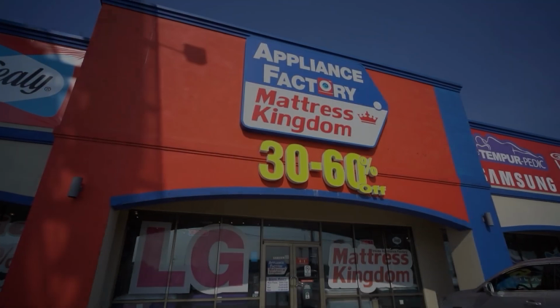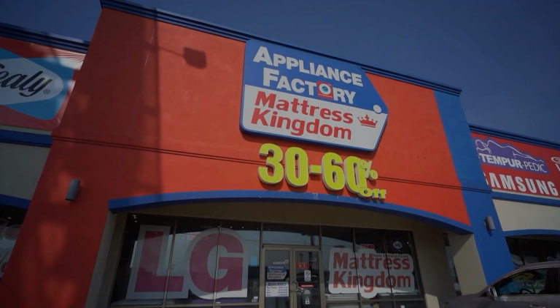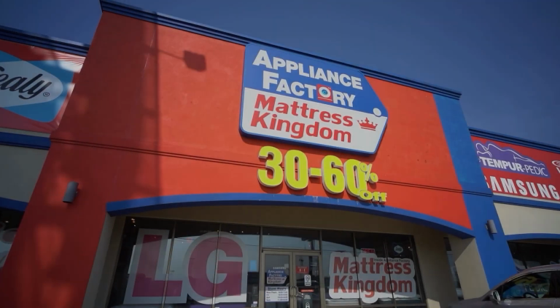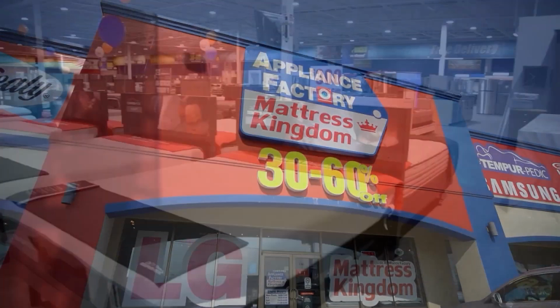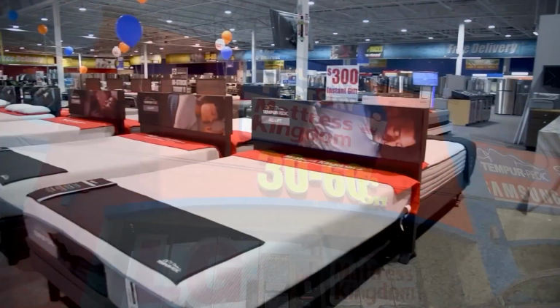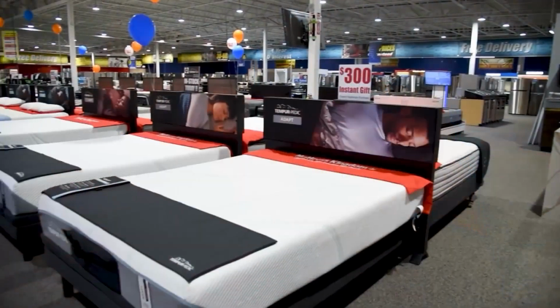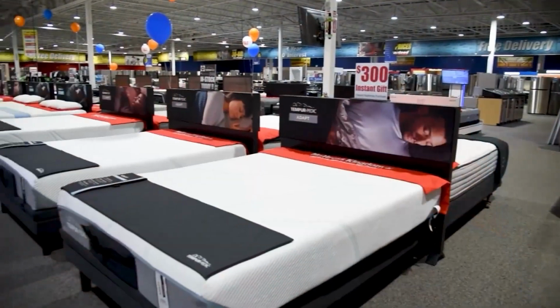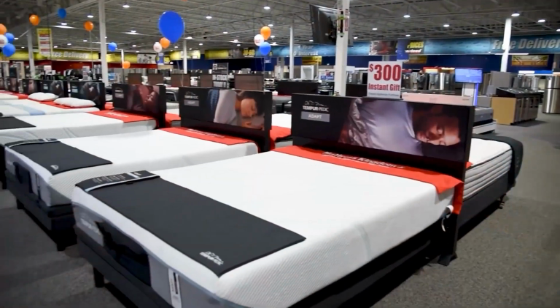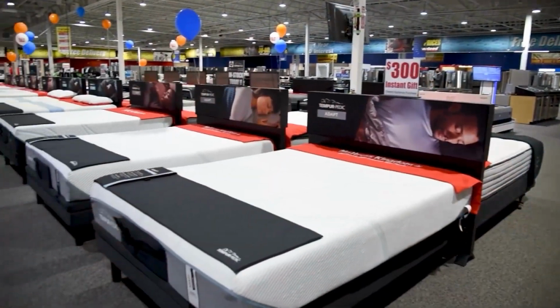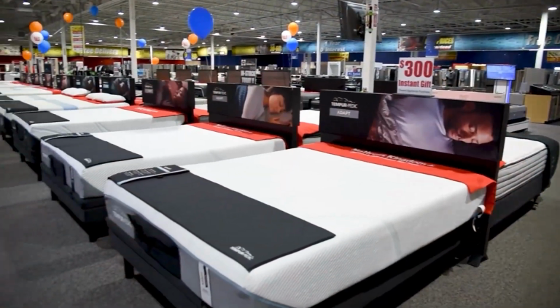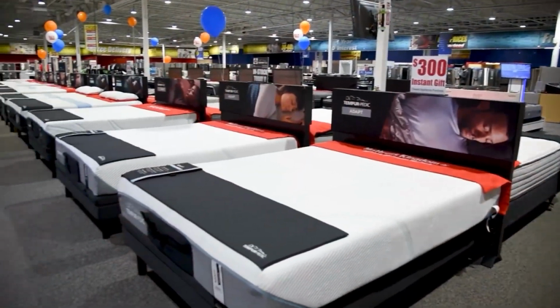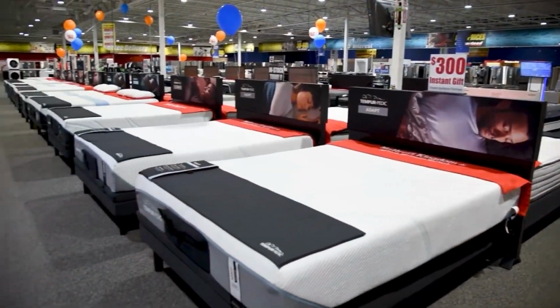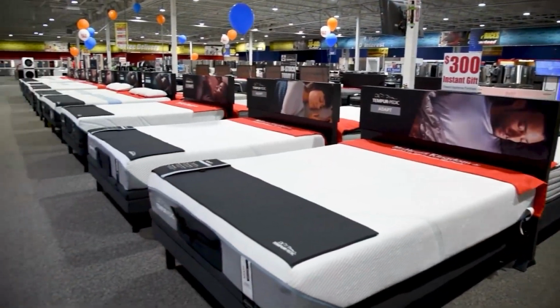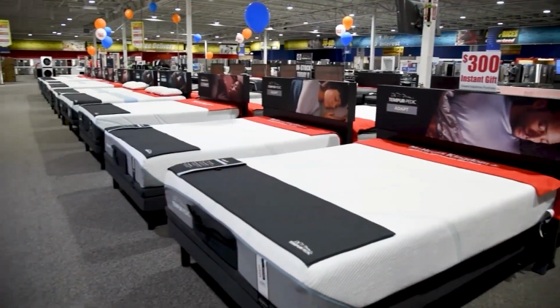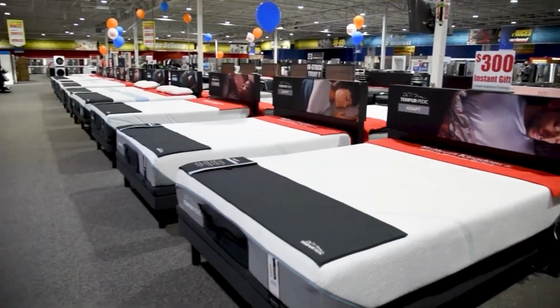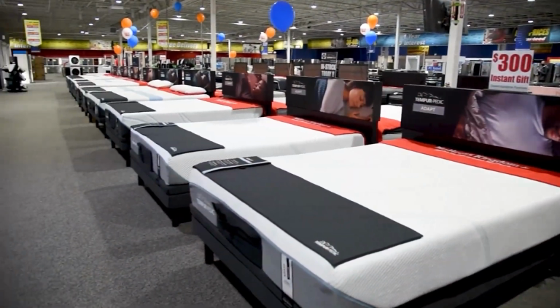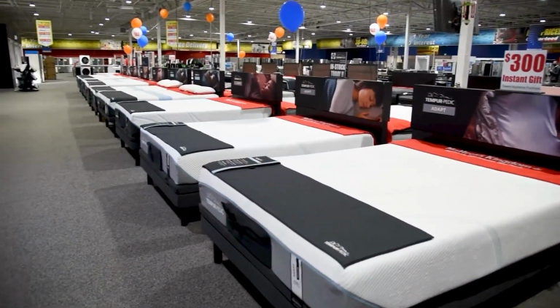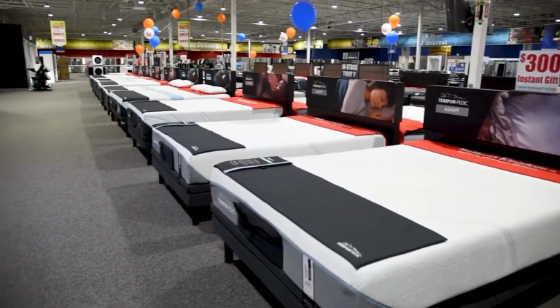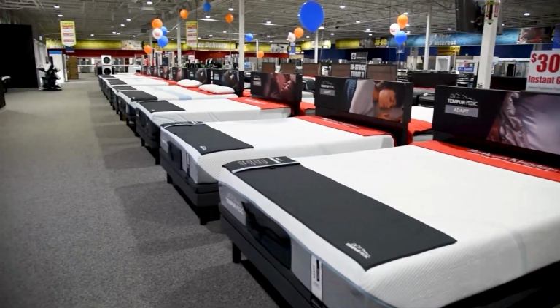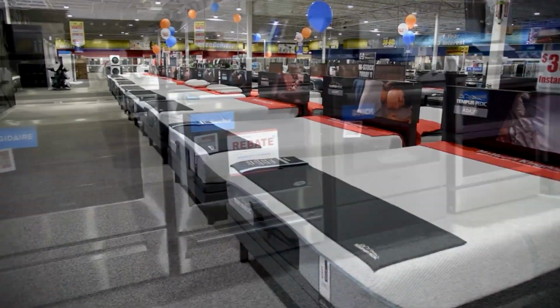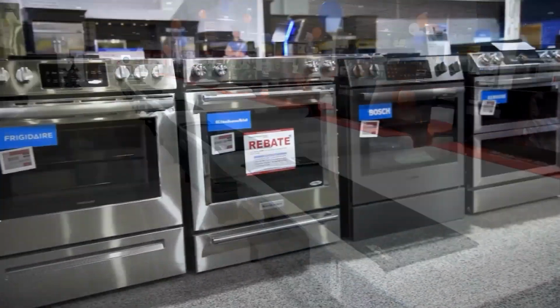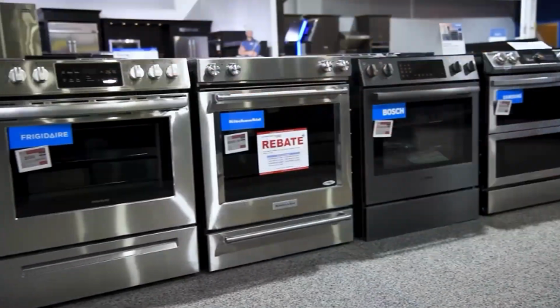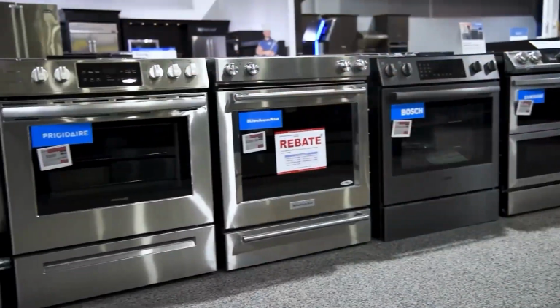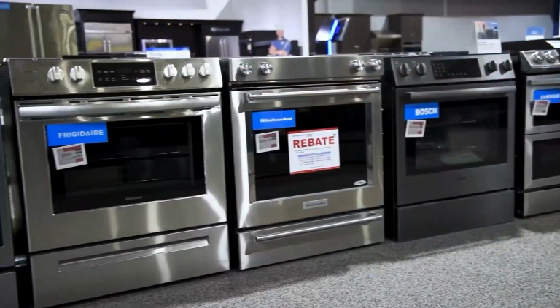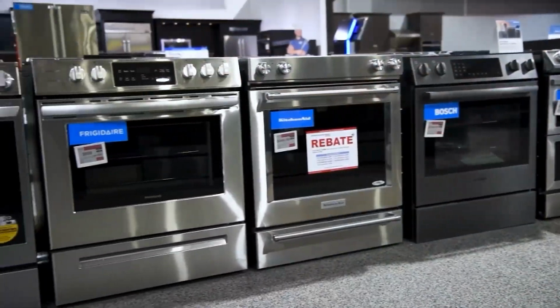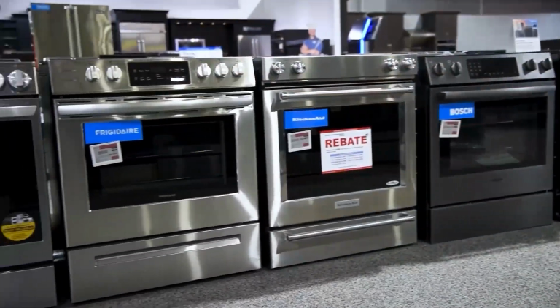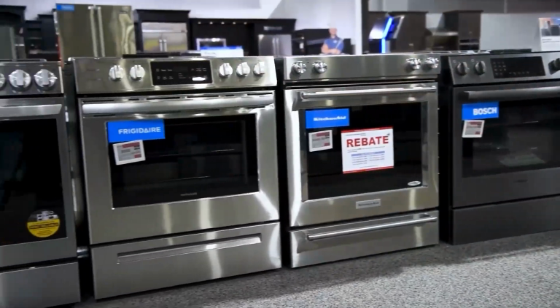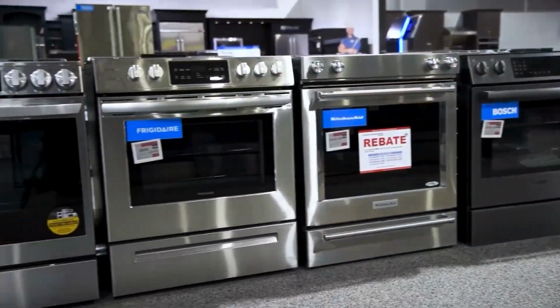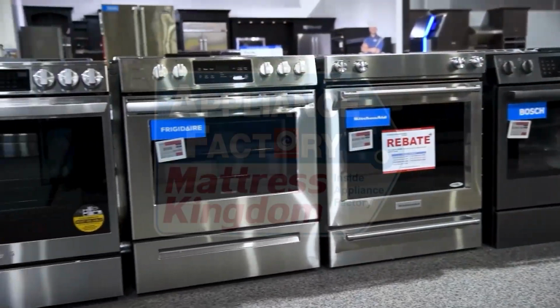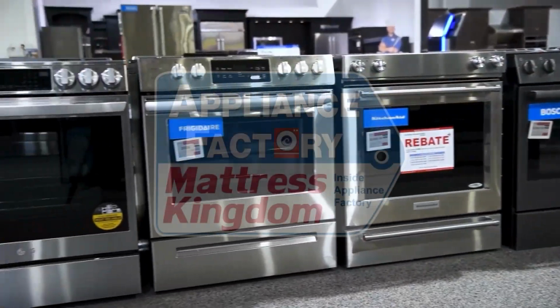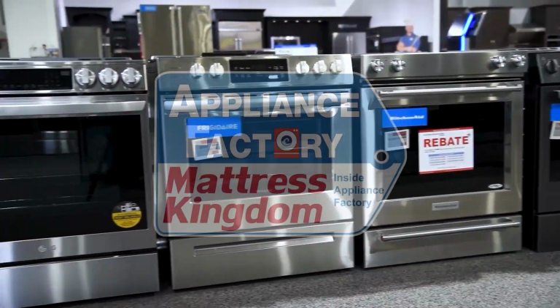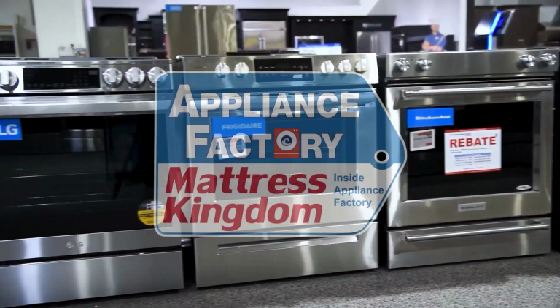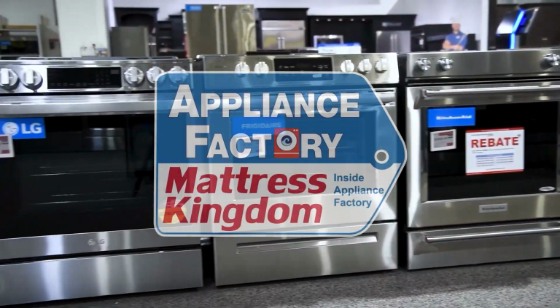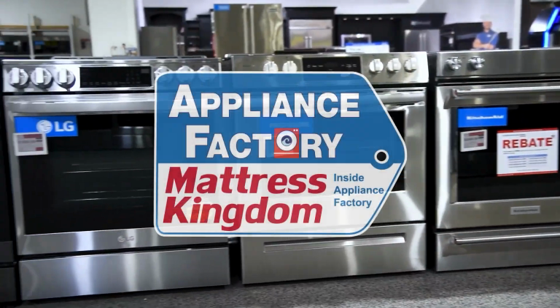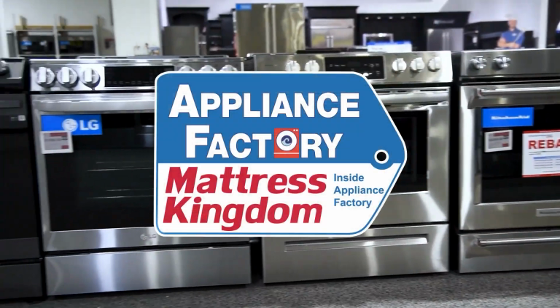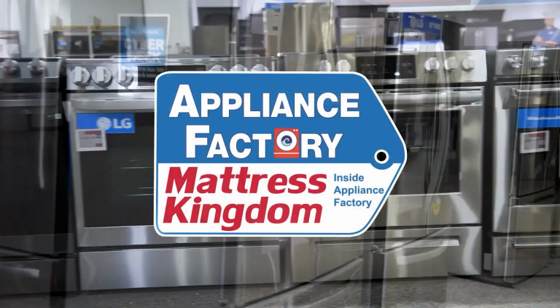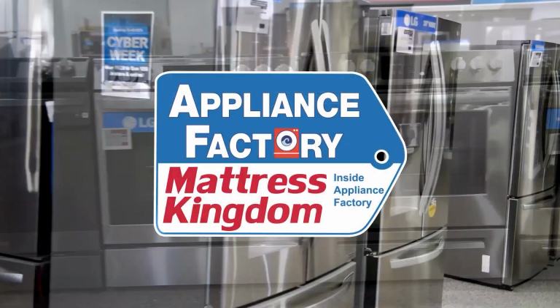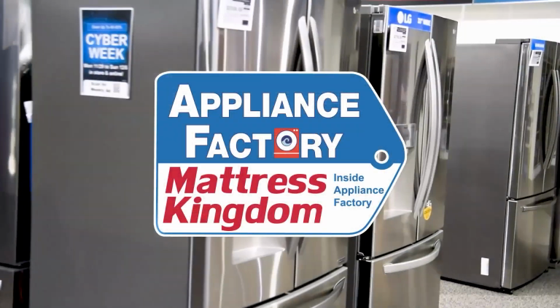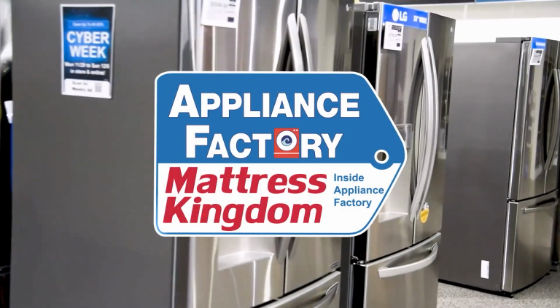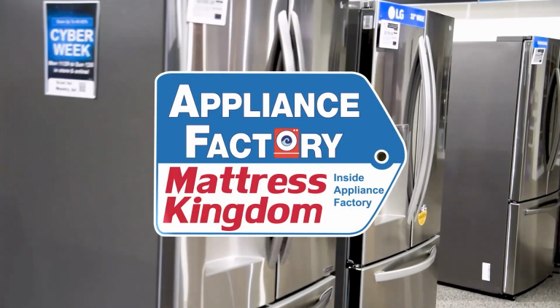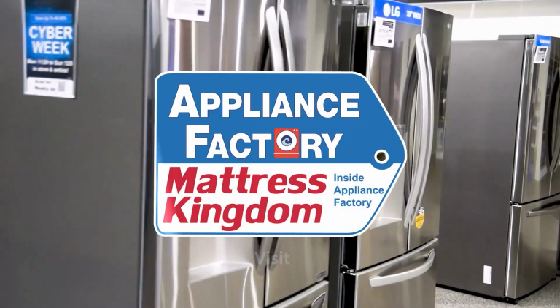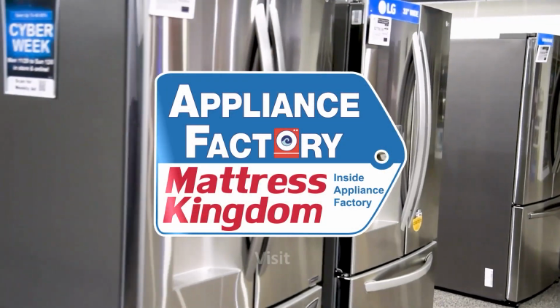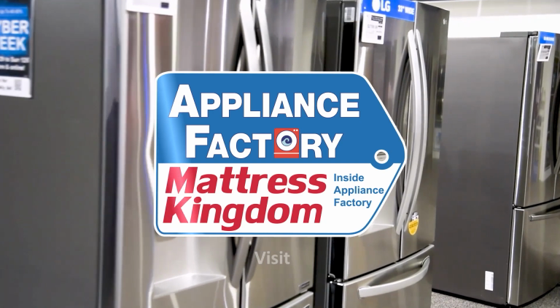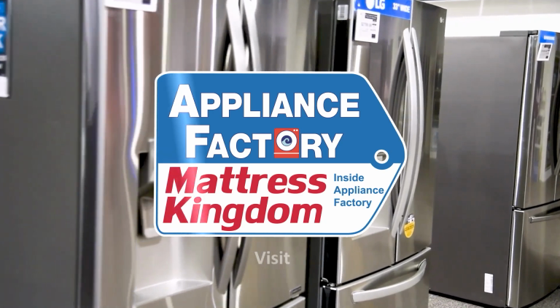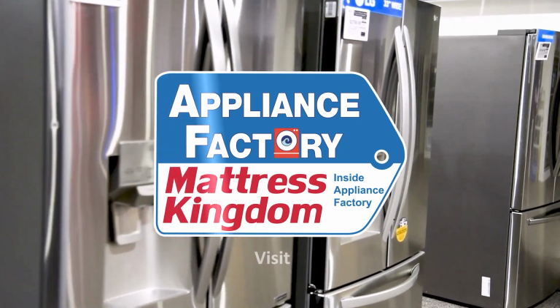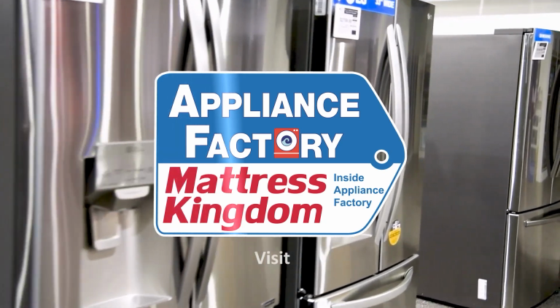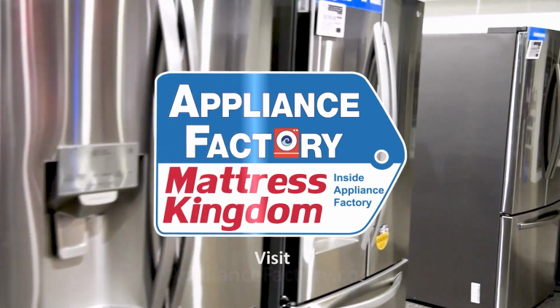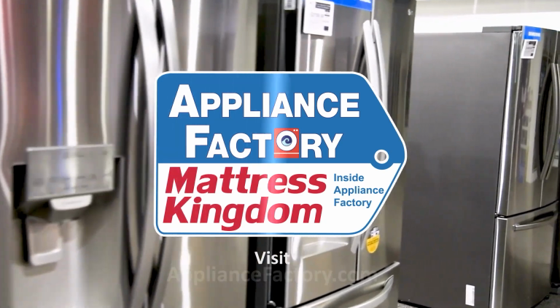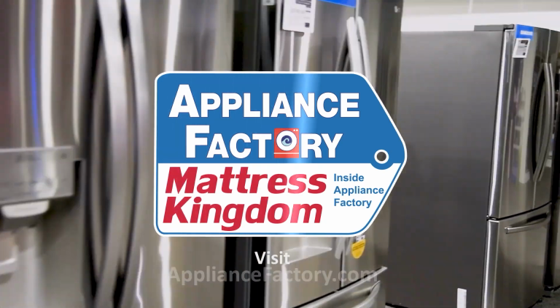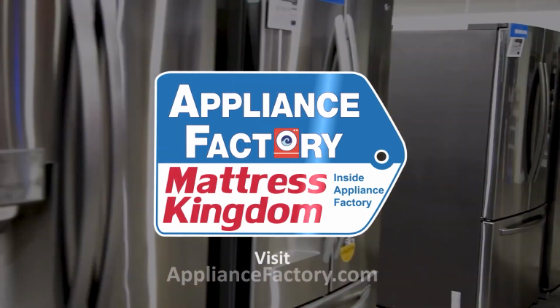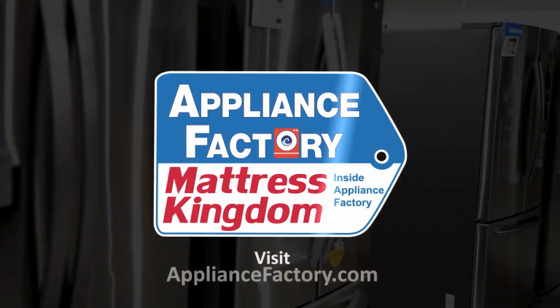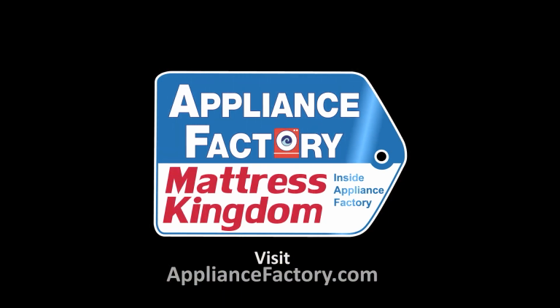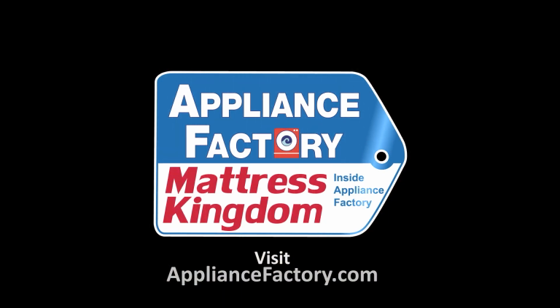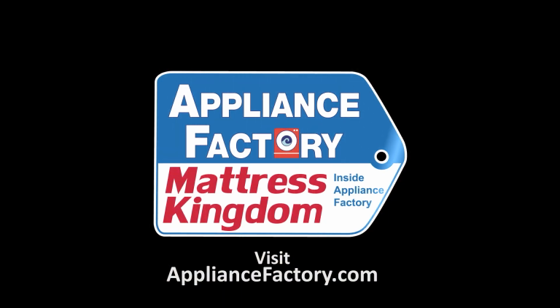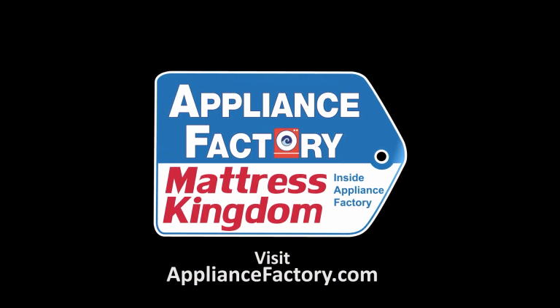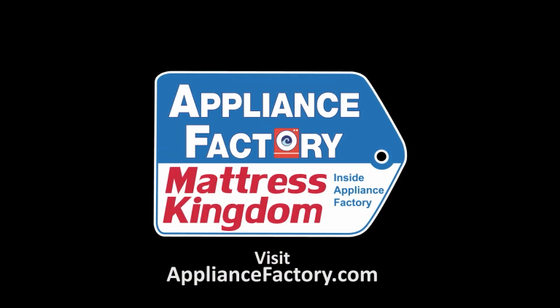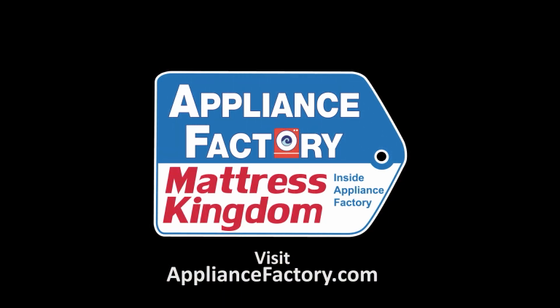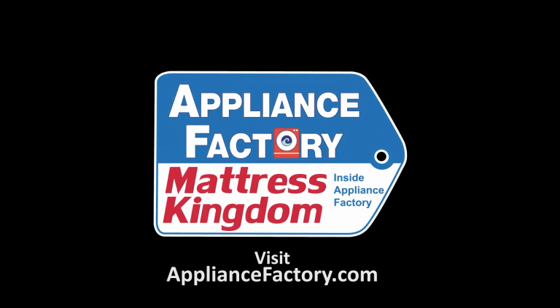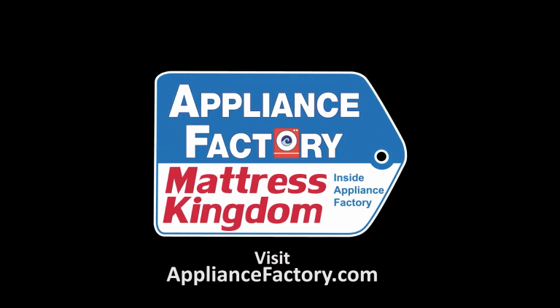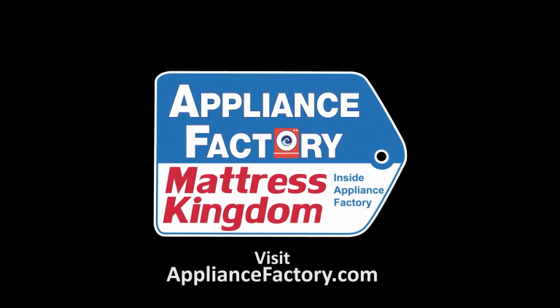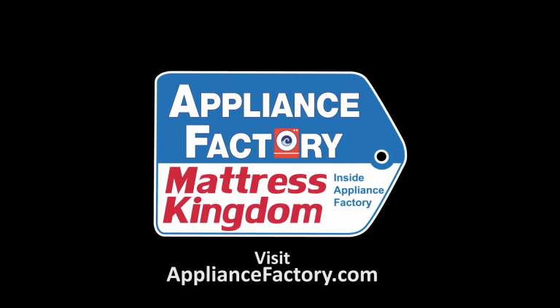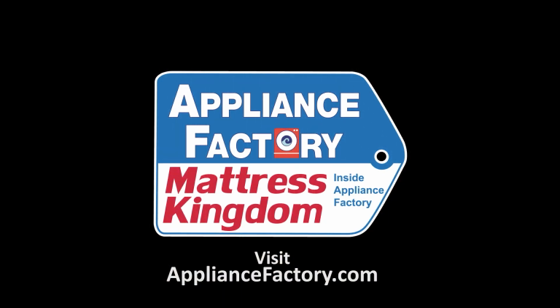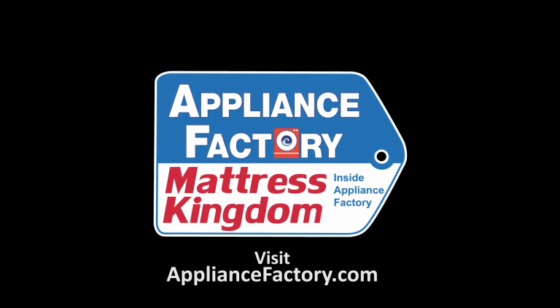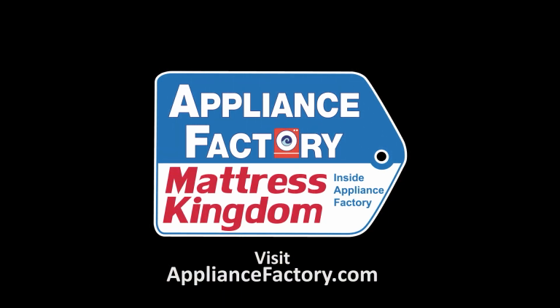Appliance Factory and Mattress Kingdom, the nation's largest discount appliance dealer. Visit our website for deals and store locations near you.